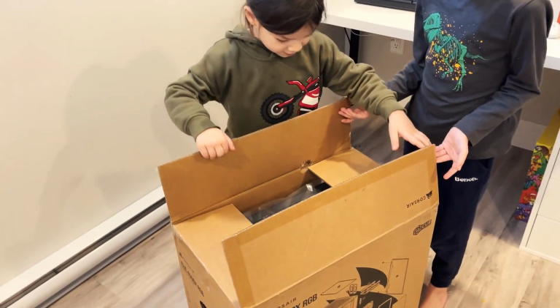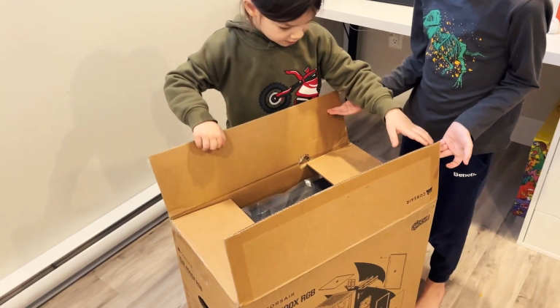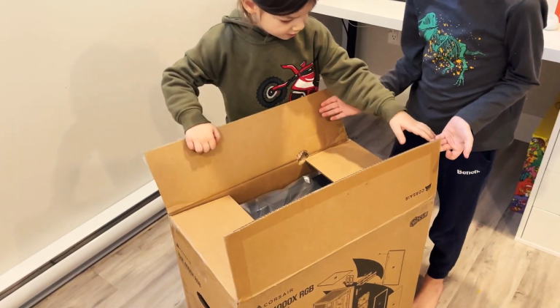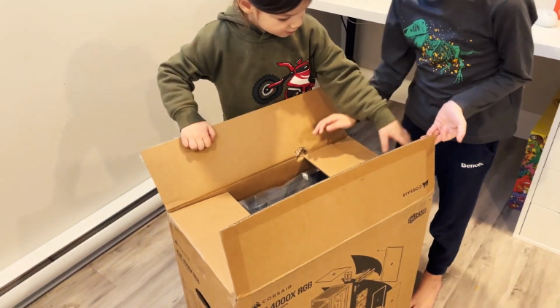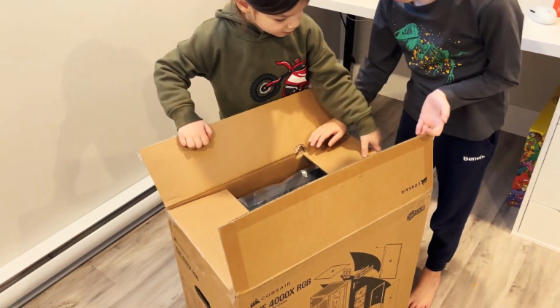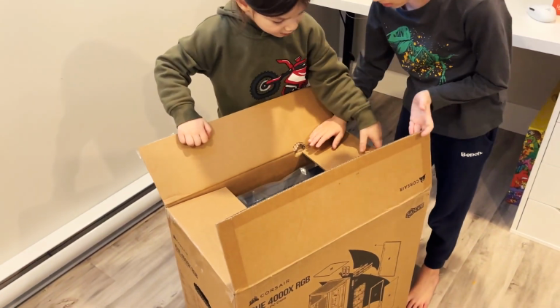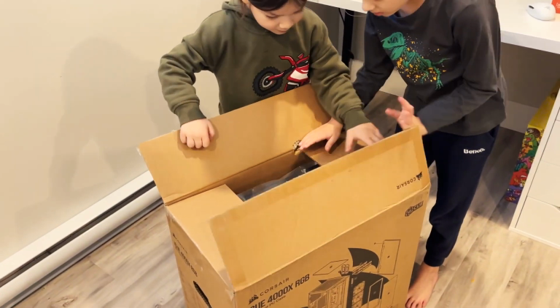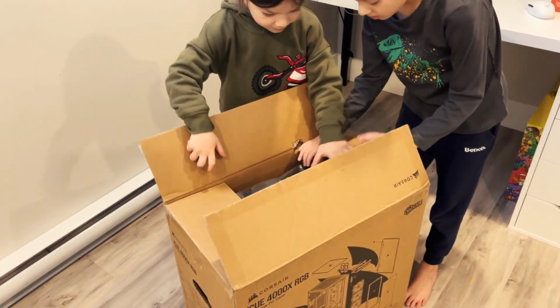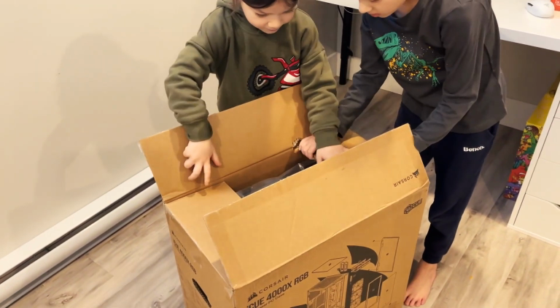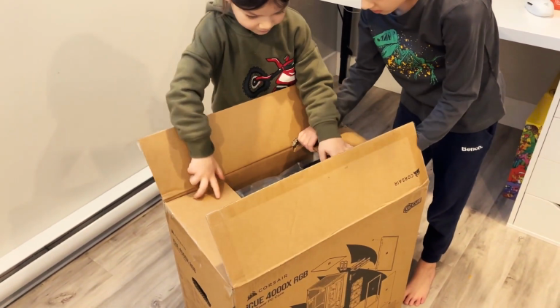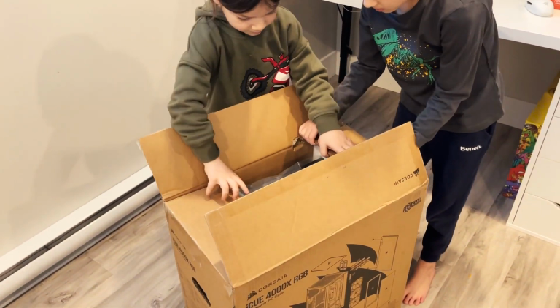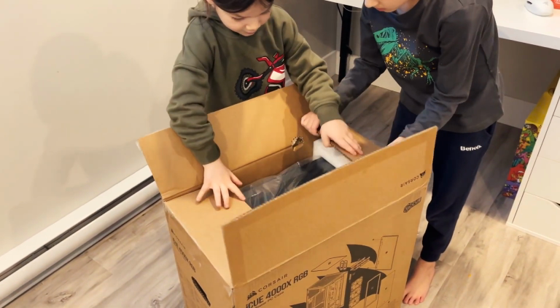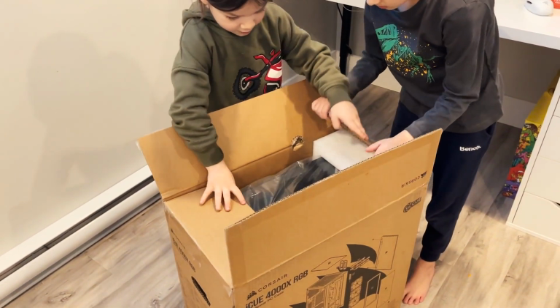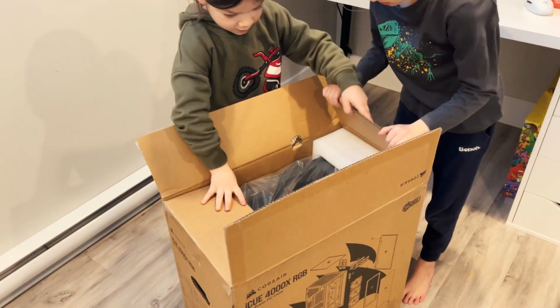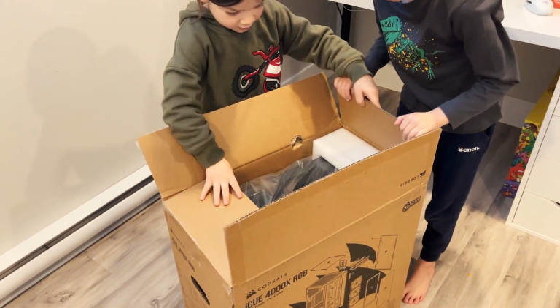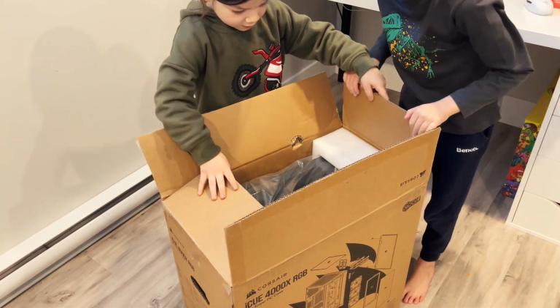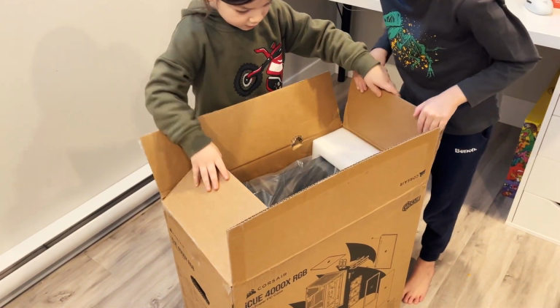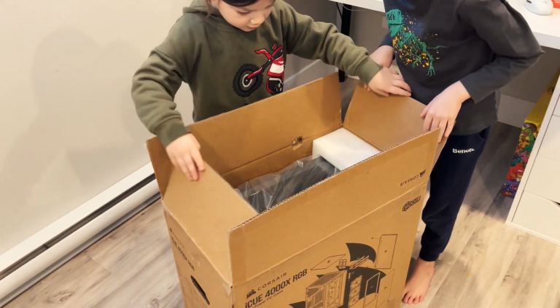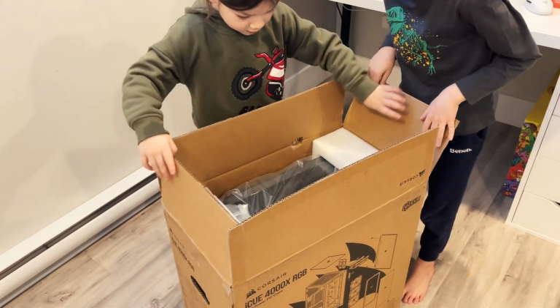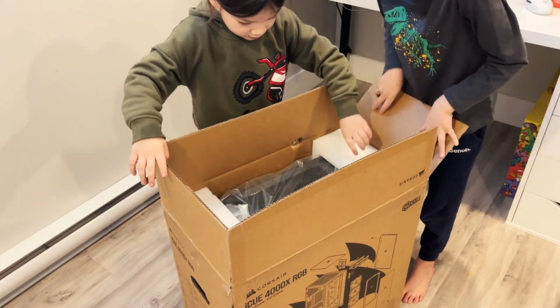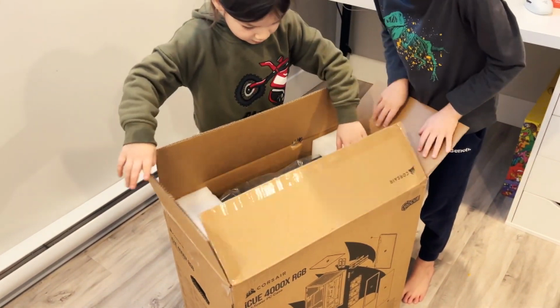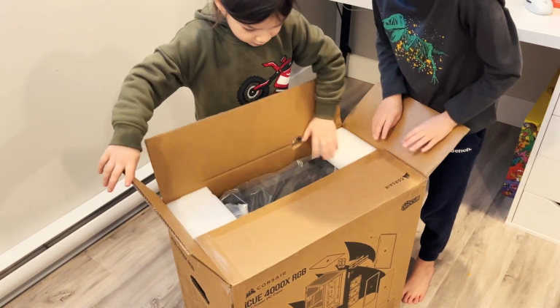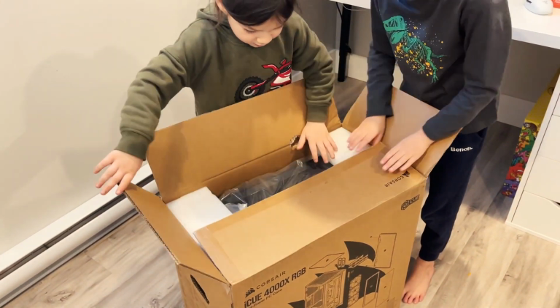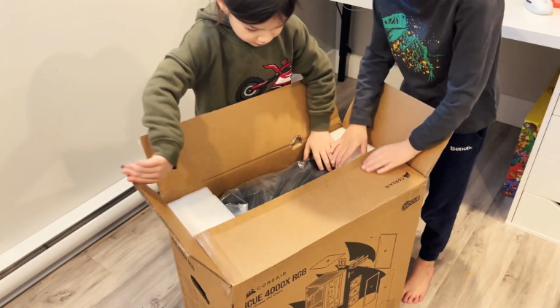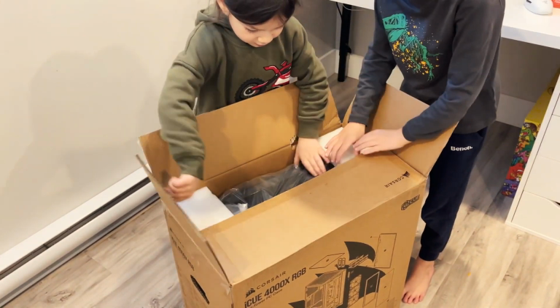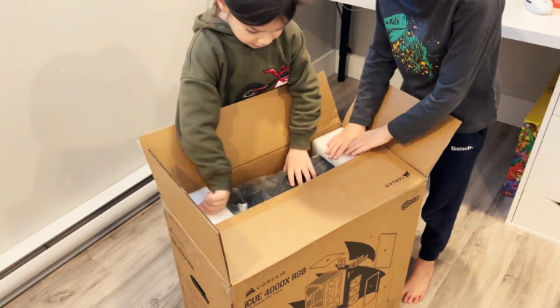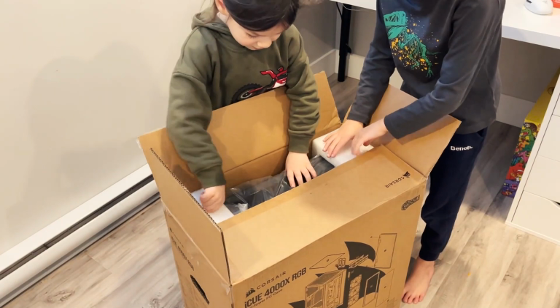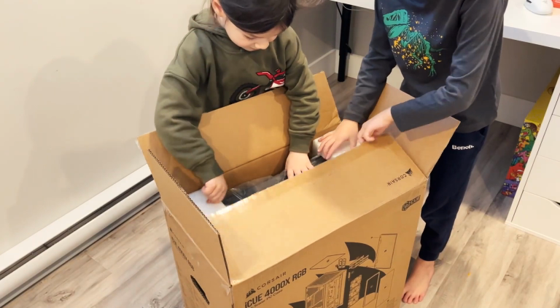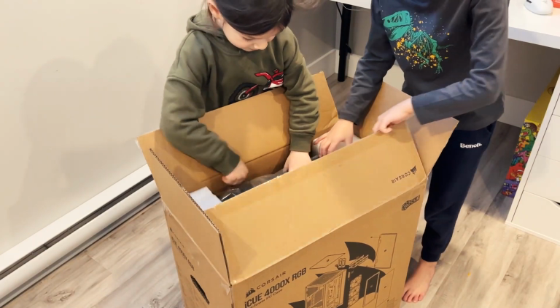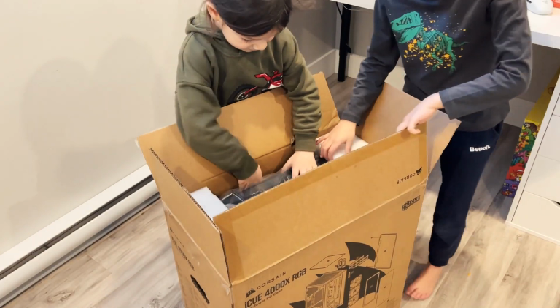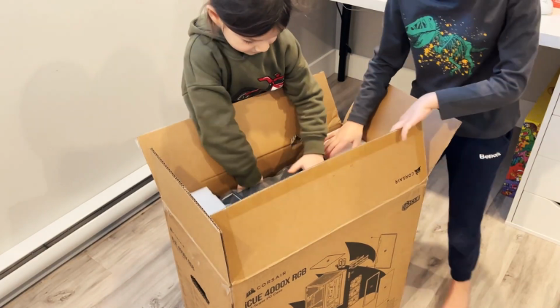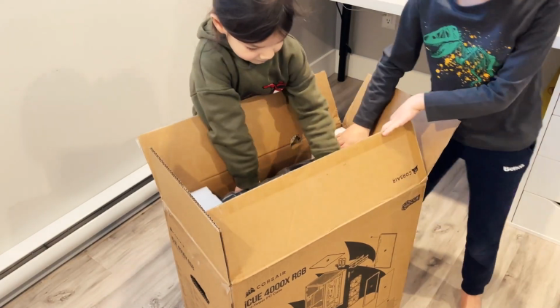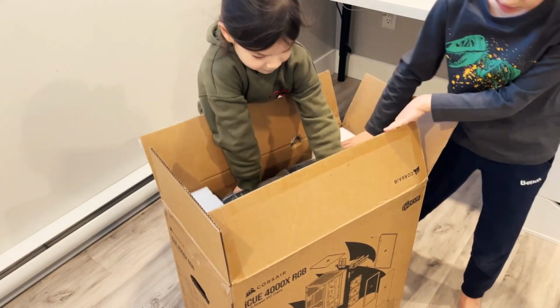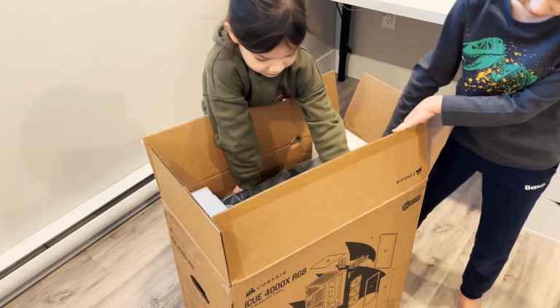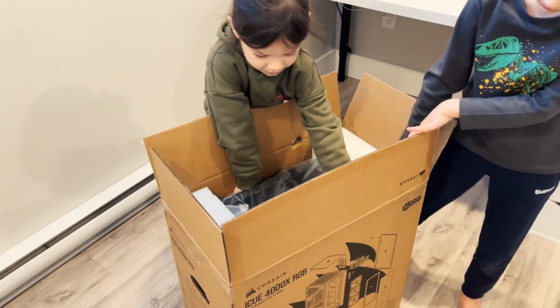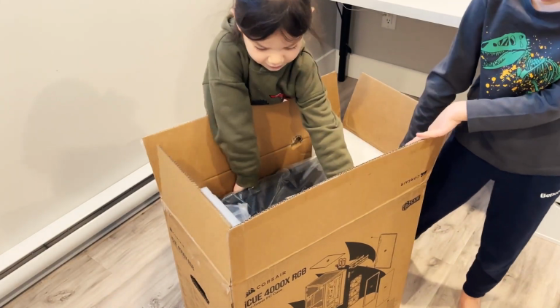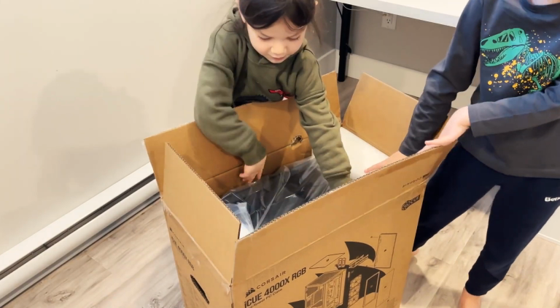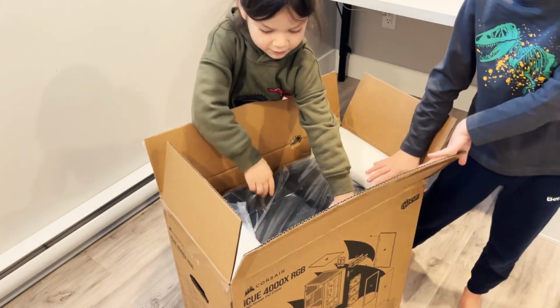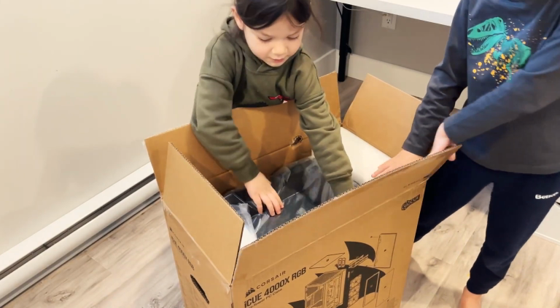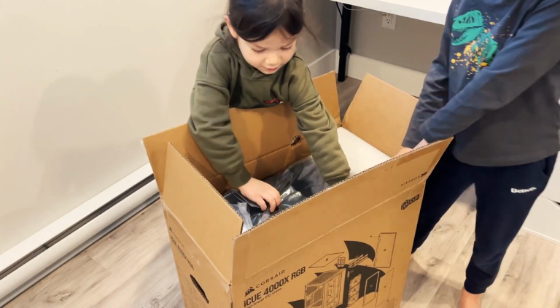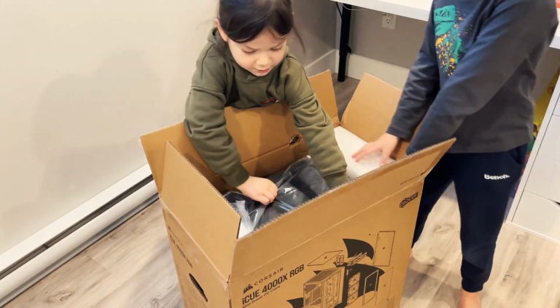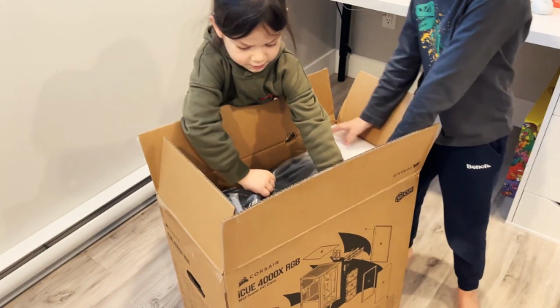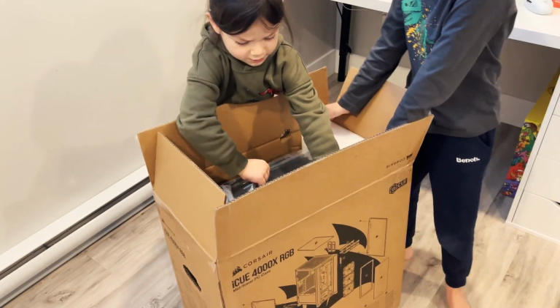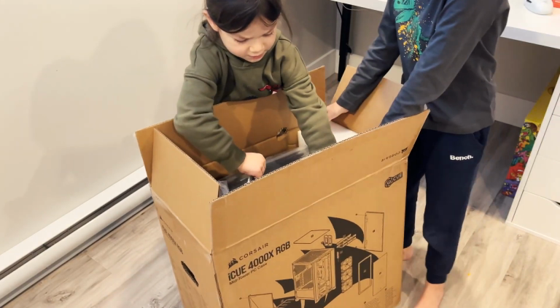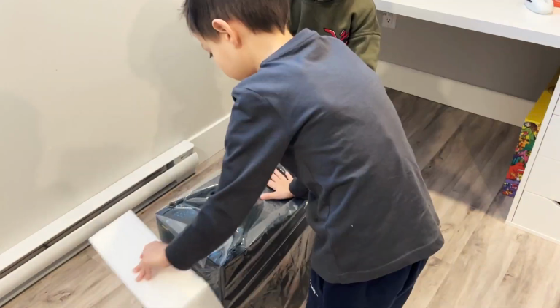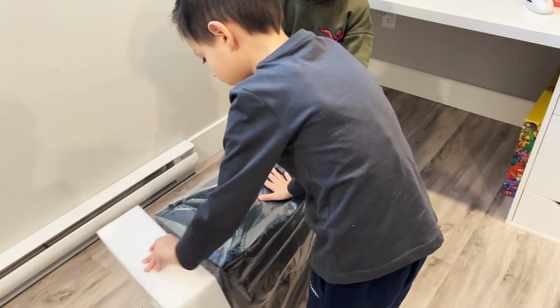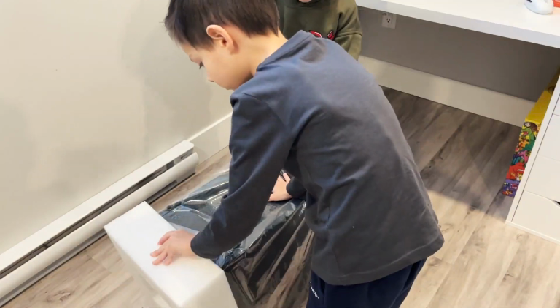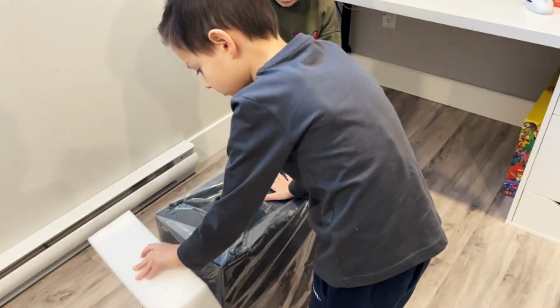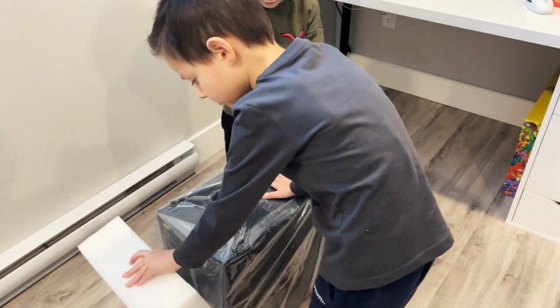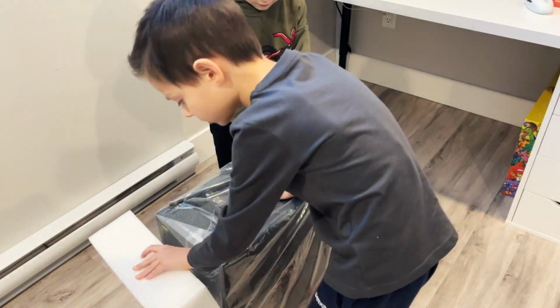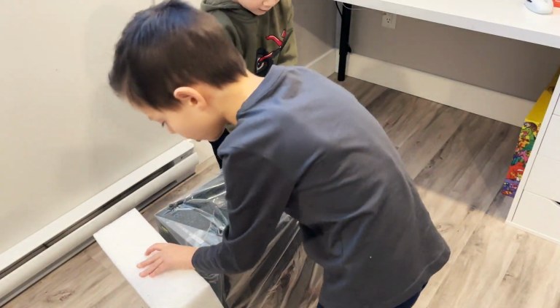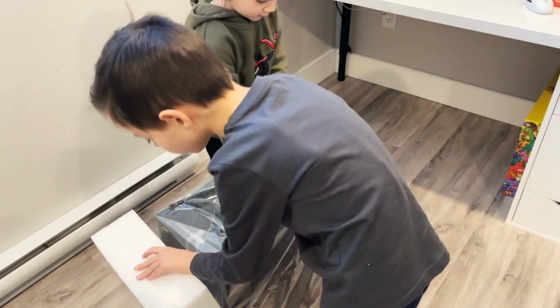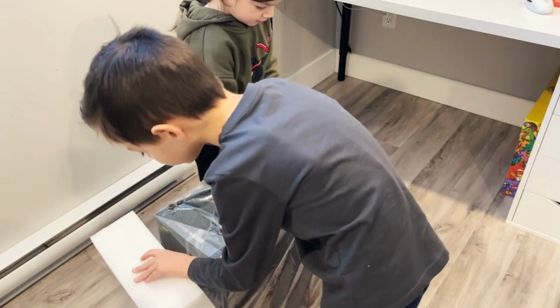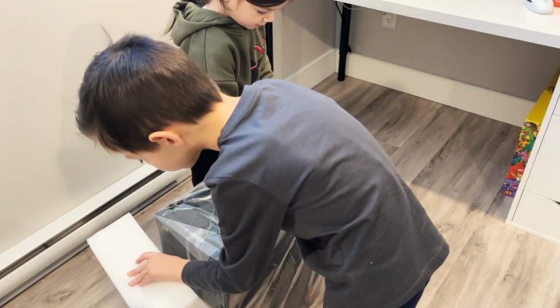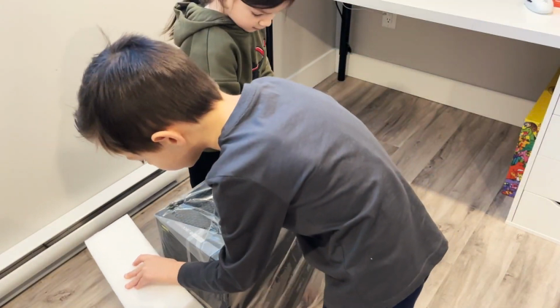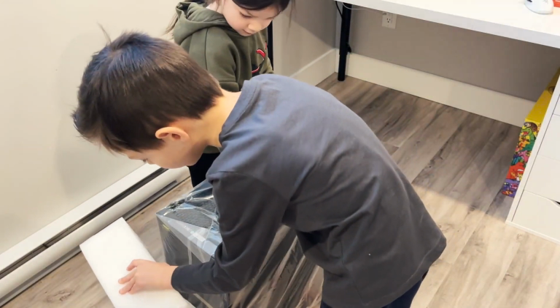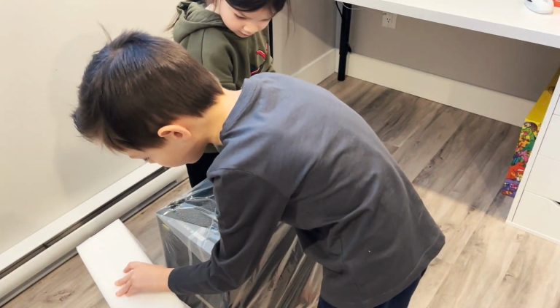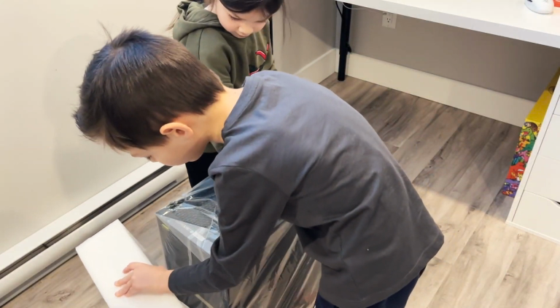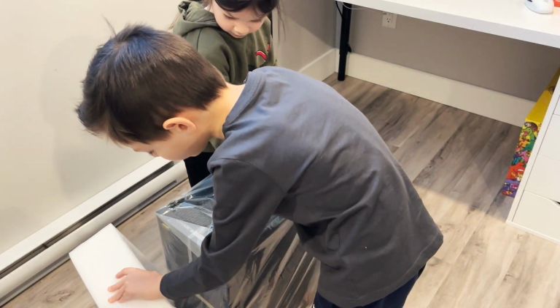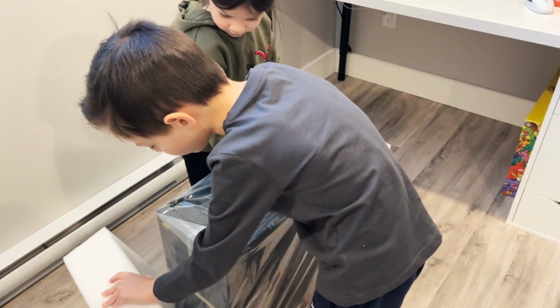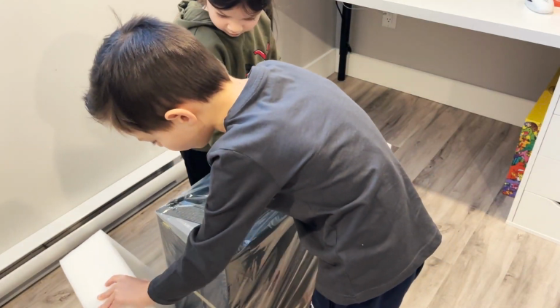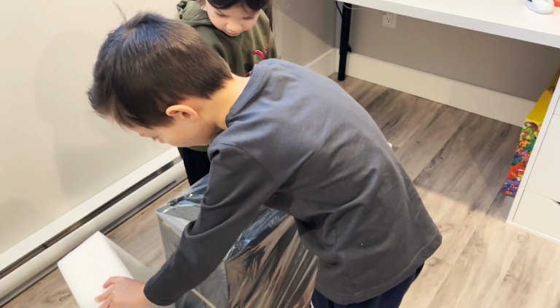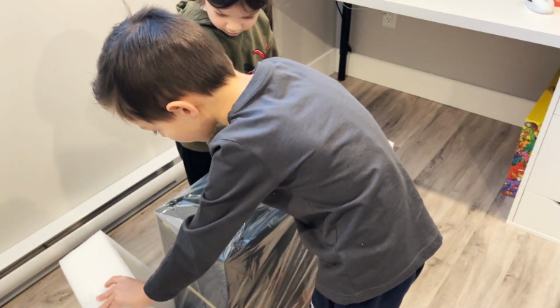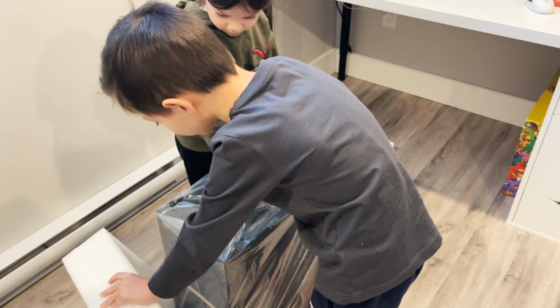So what do we have here, guys? Do you know what that is? I can't figure it out. Oh, there's stuff on the bottom.